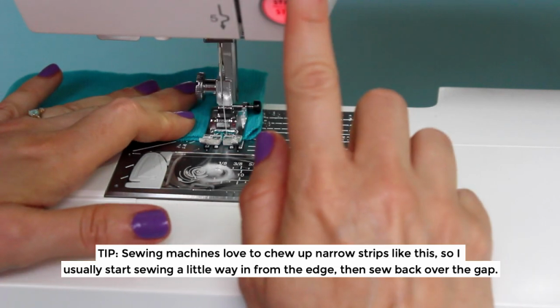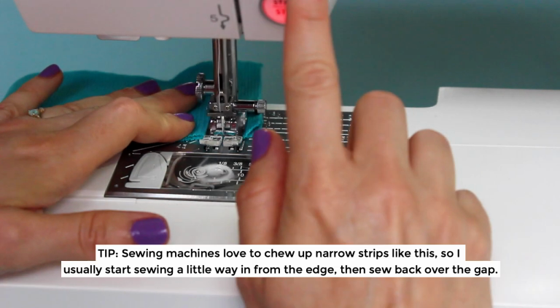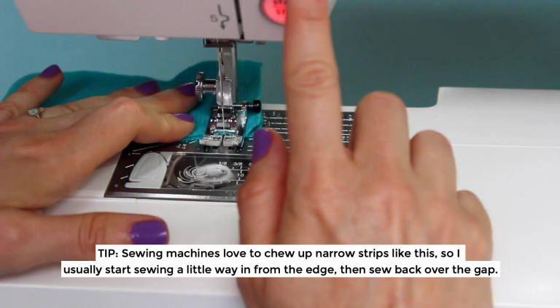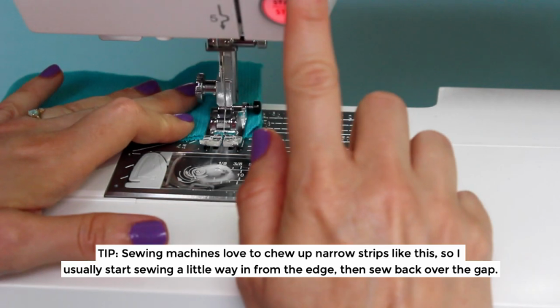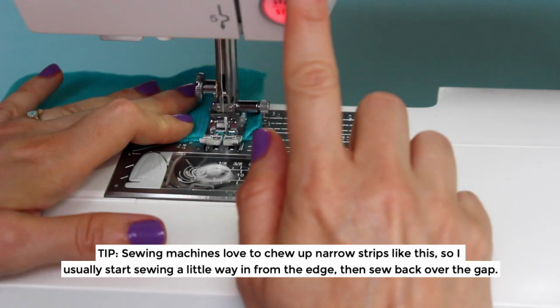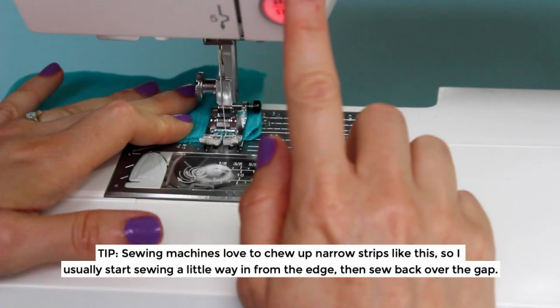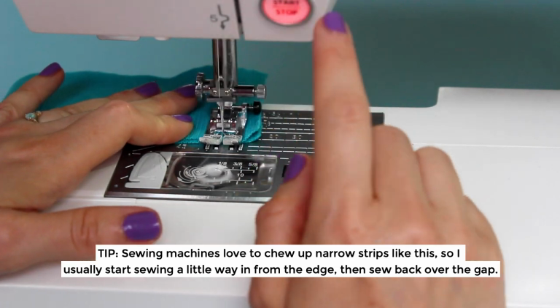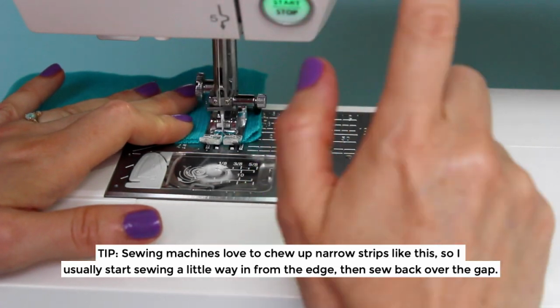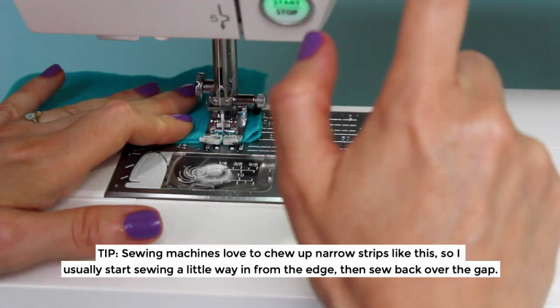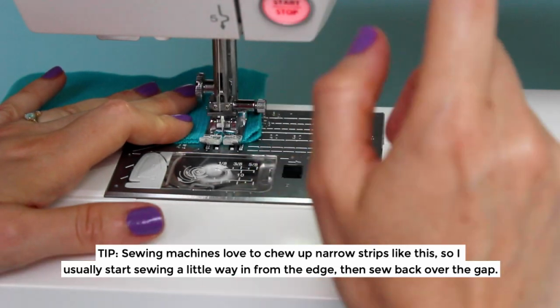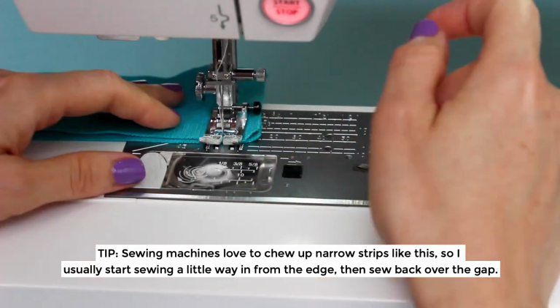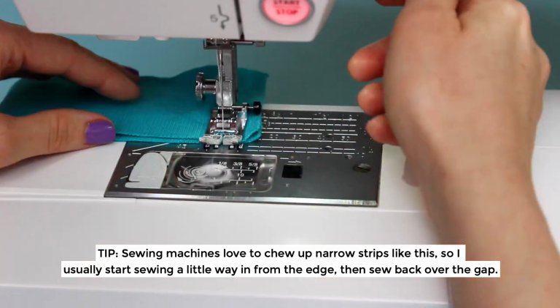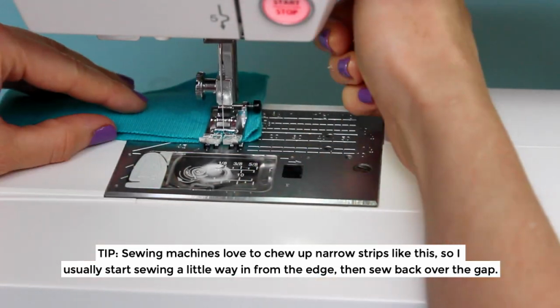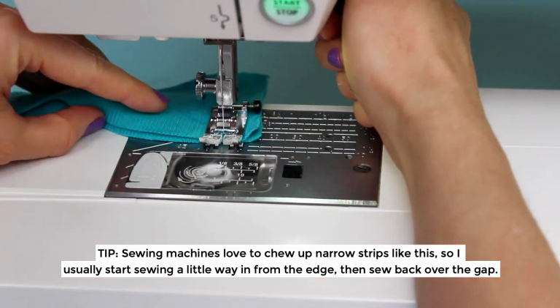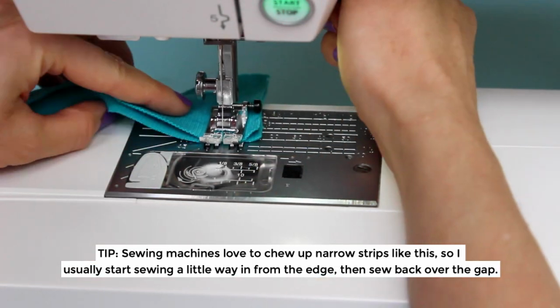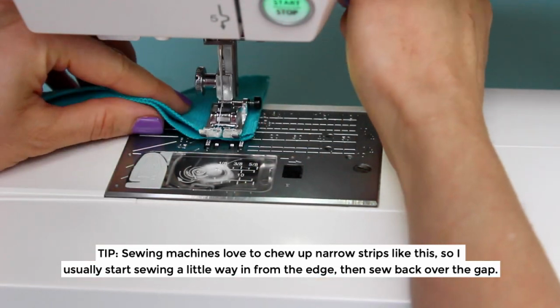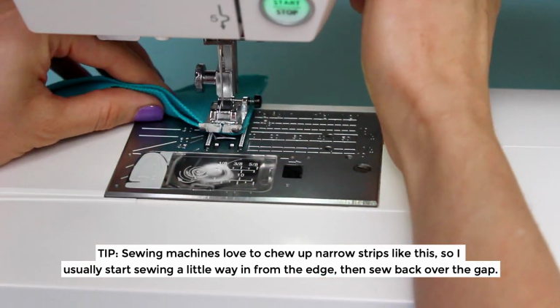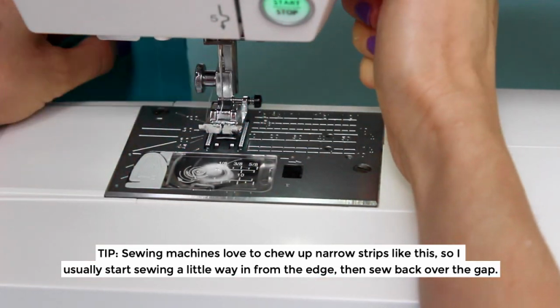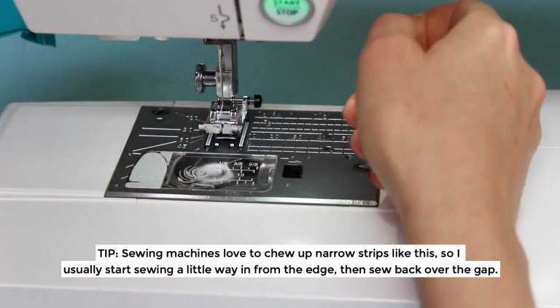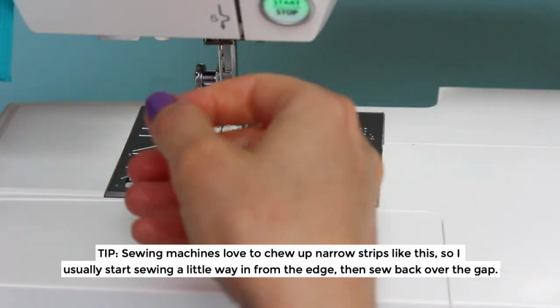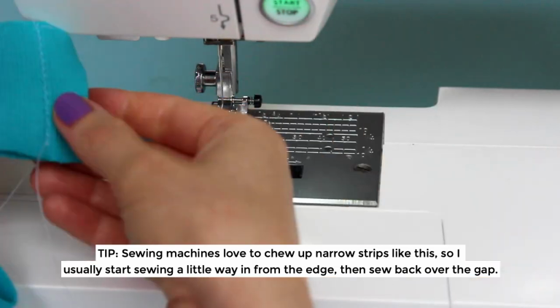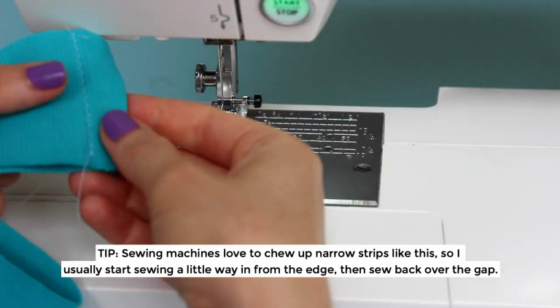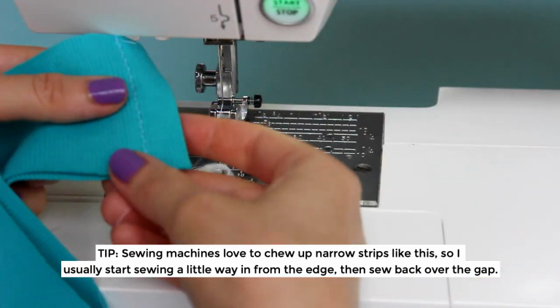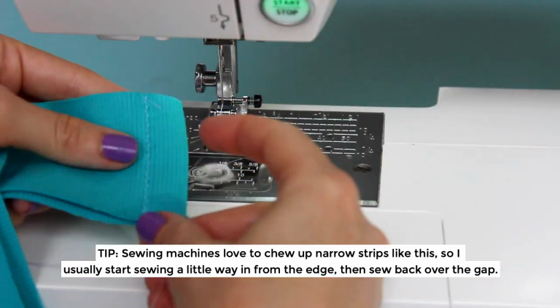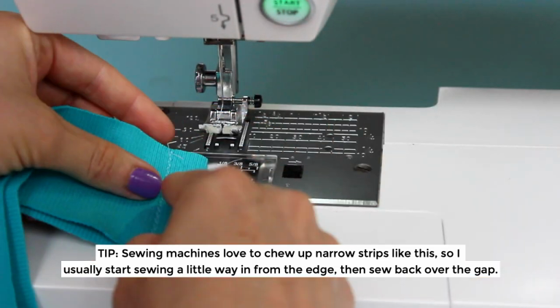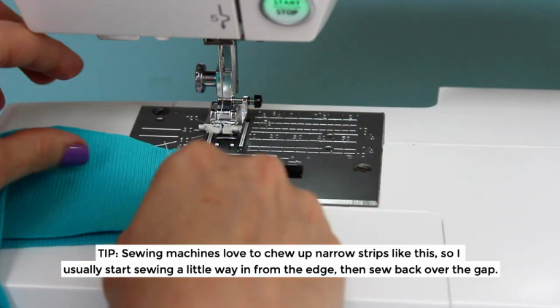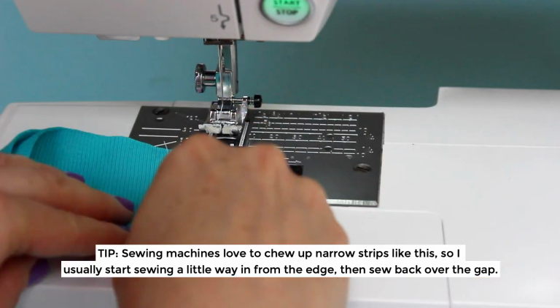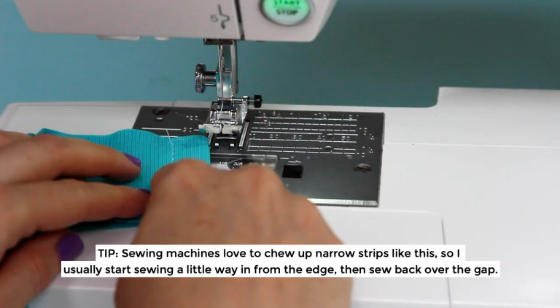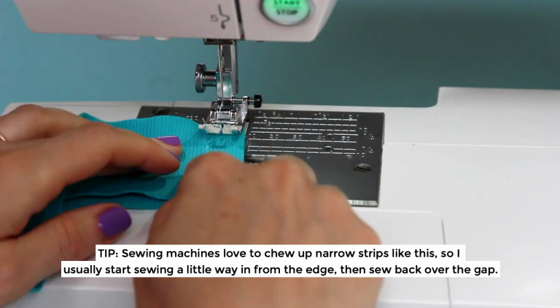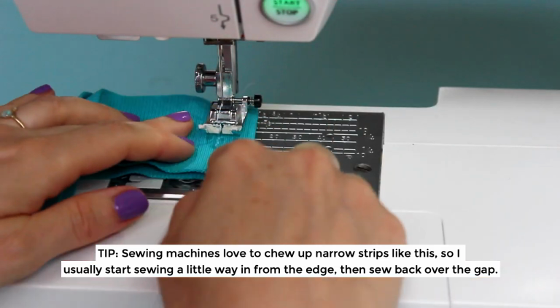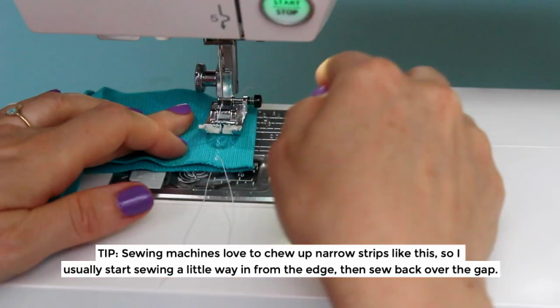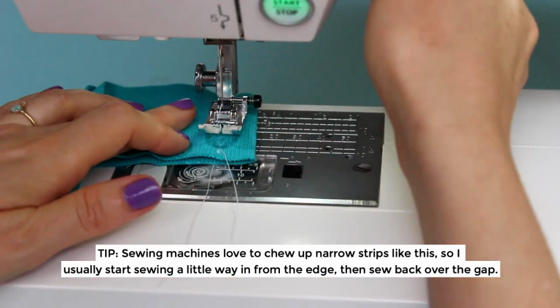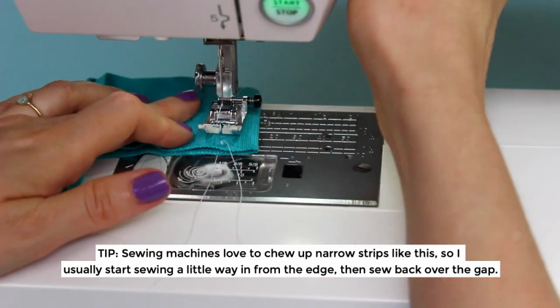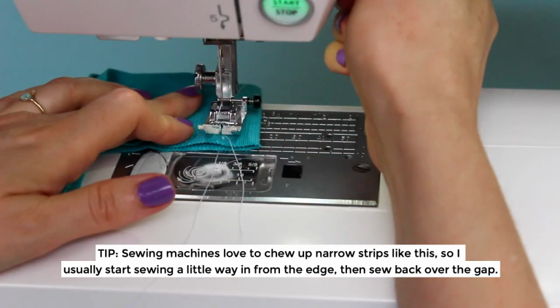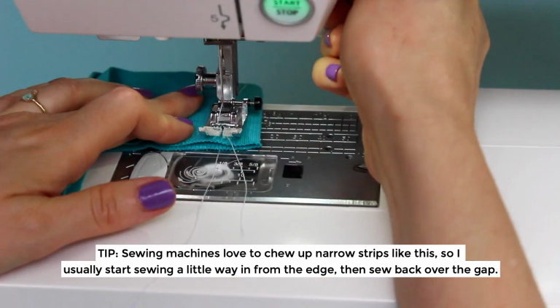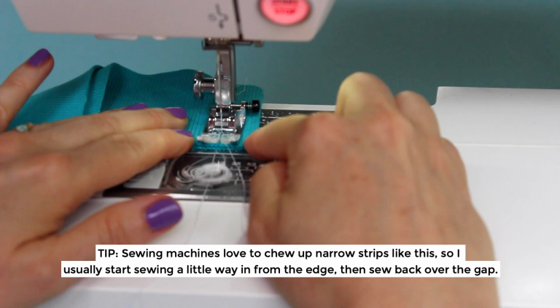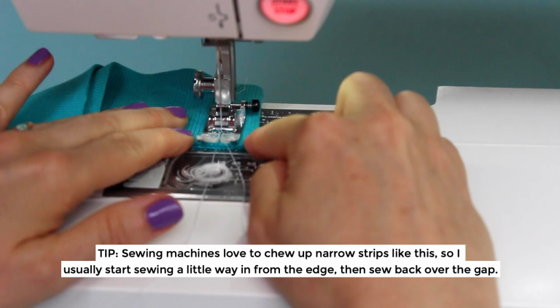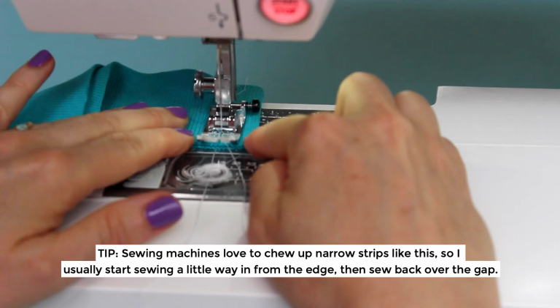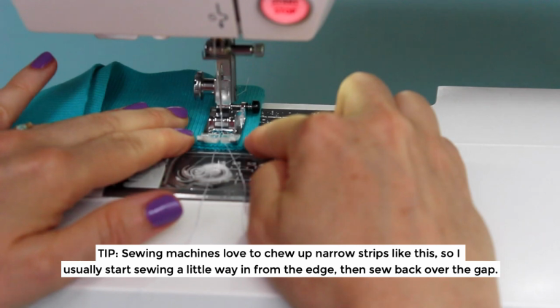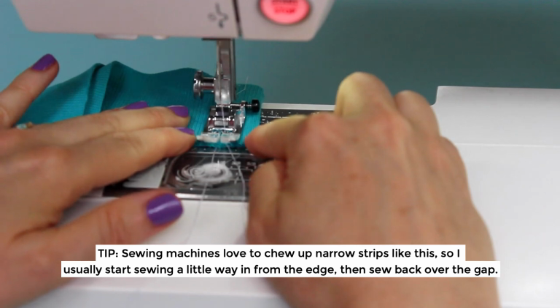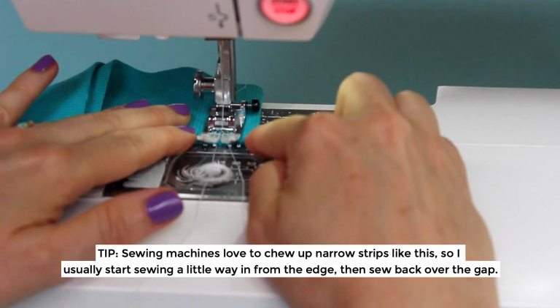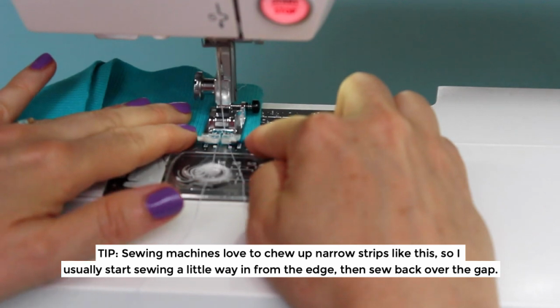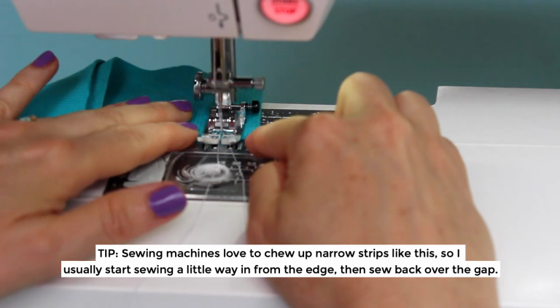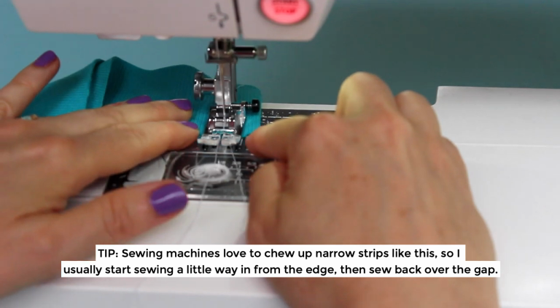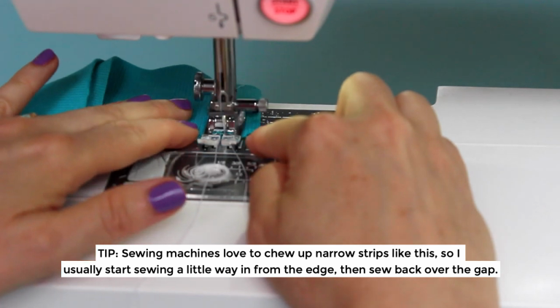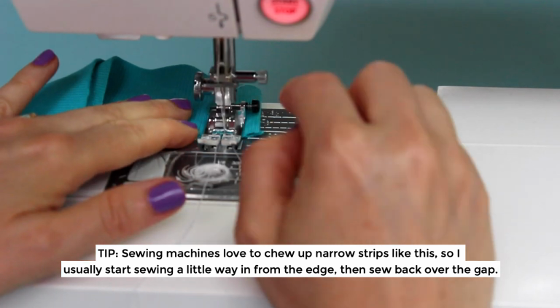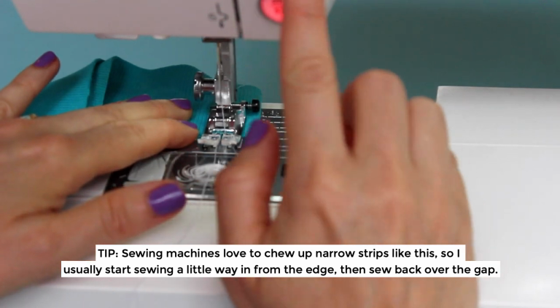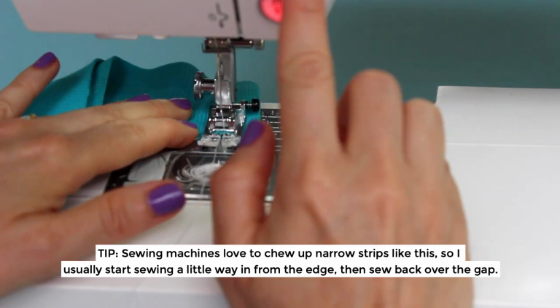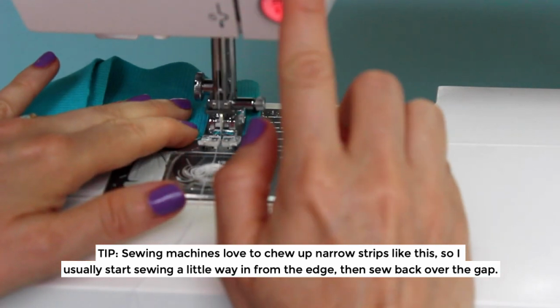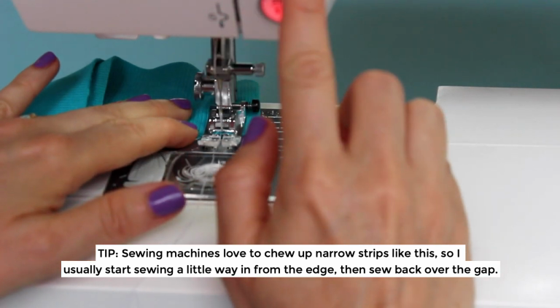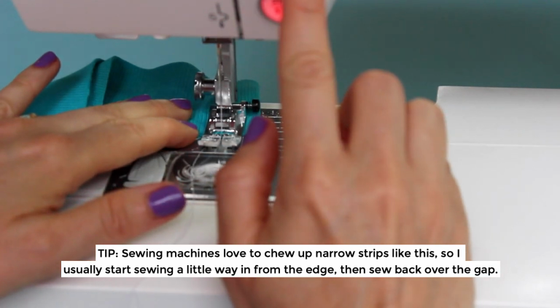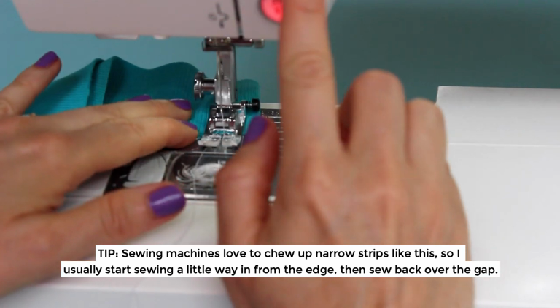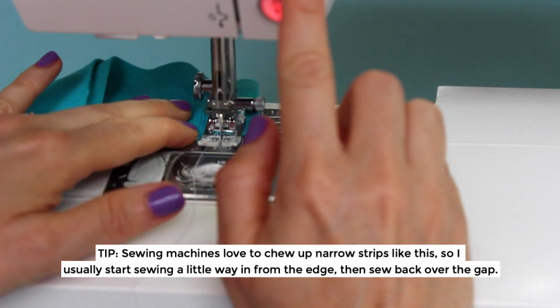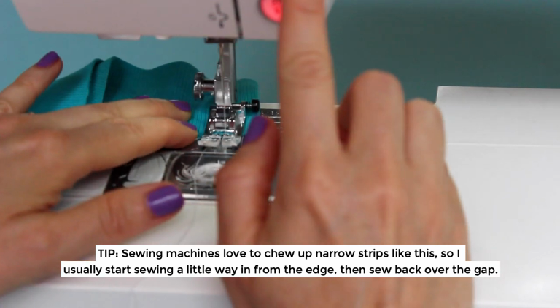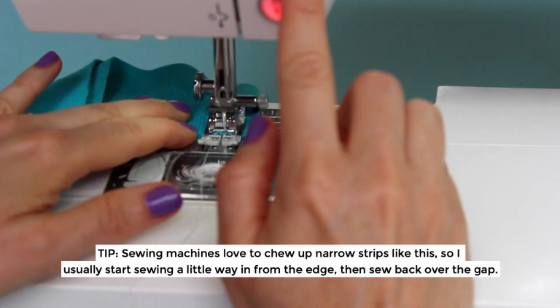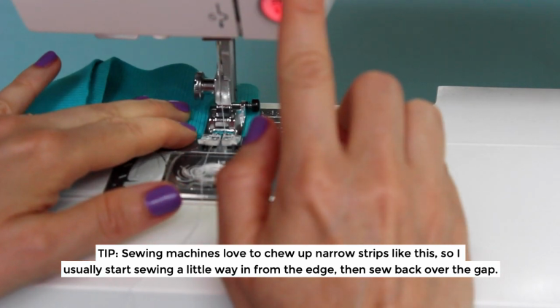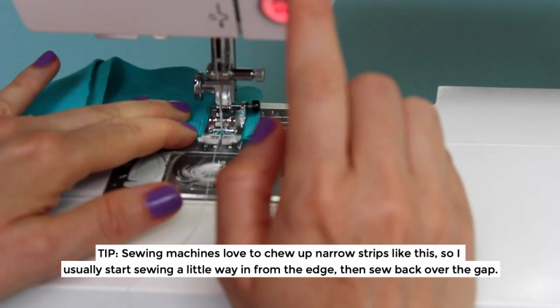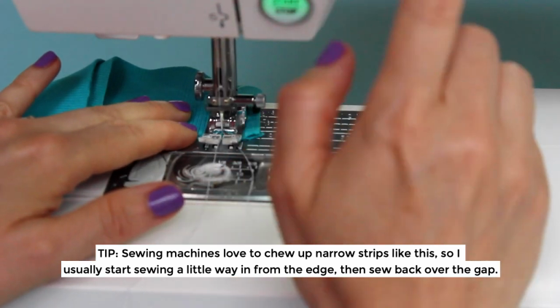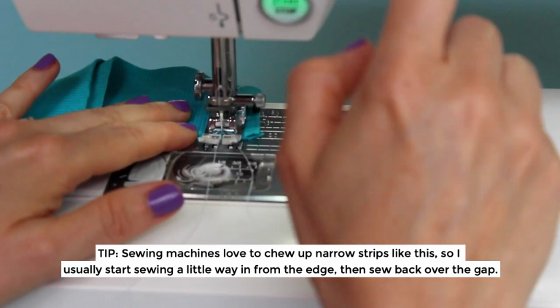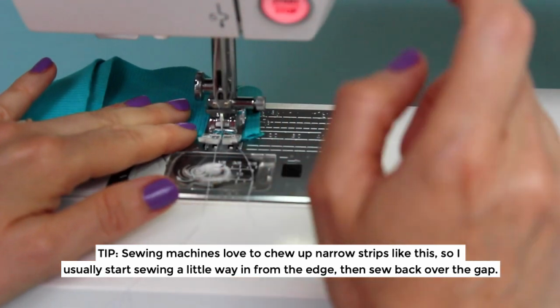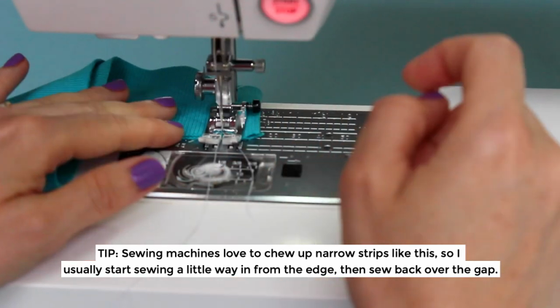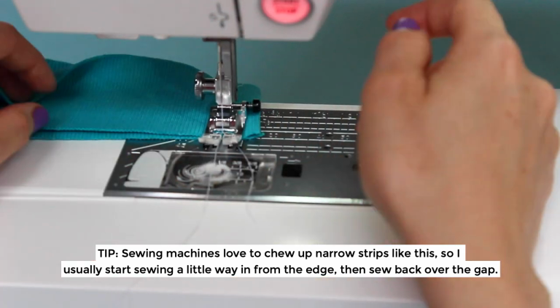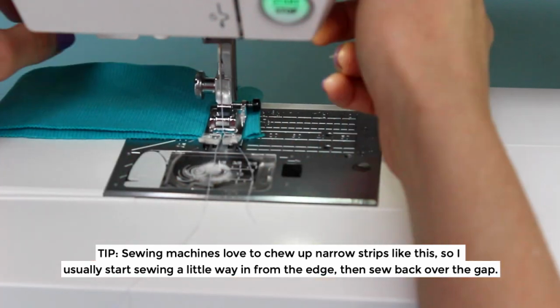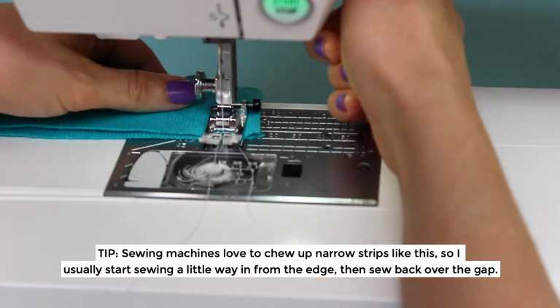Little tip: sewing machines love to chew up narrow strips like this, so I usually start sewing a little way in from the edge then sew back over the gap.